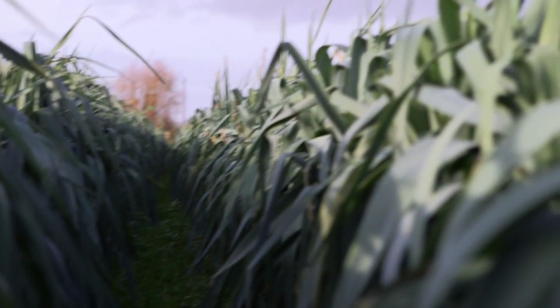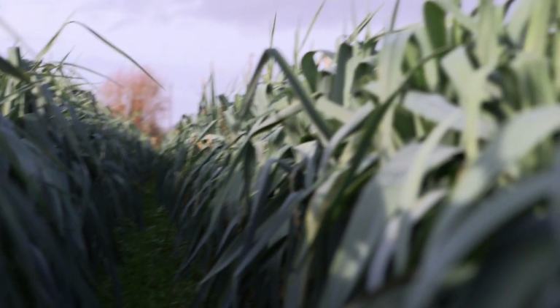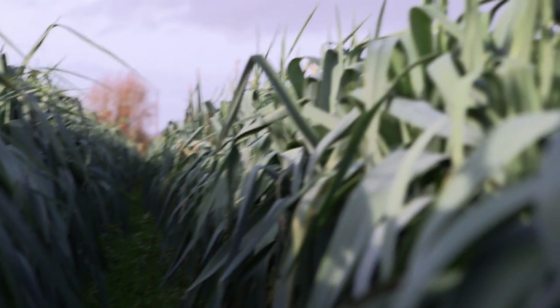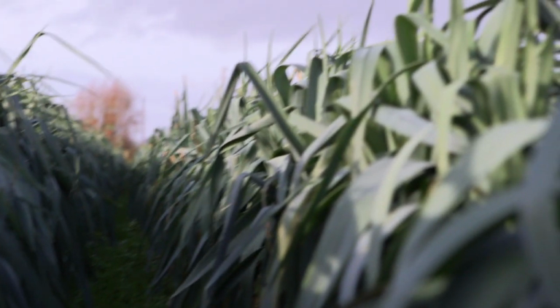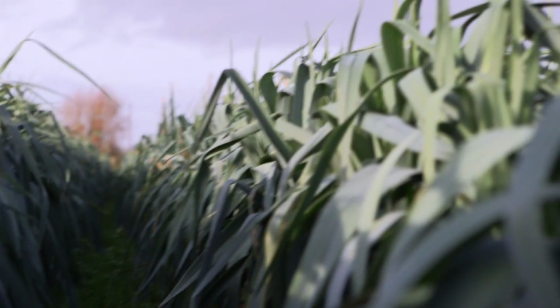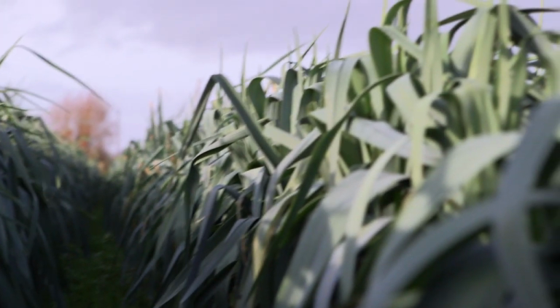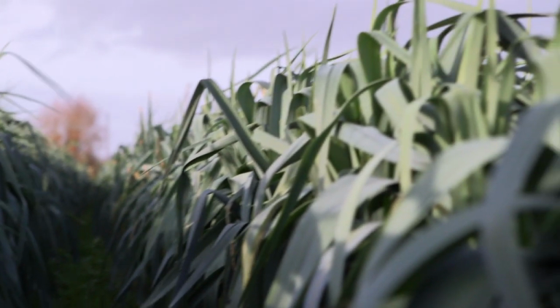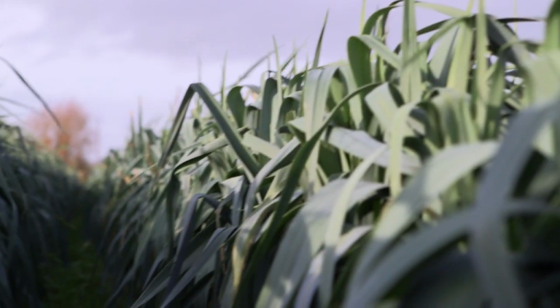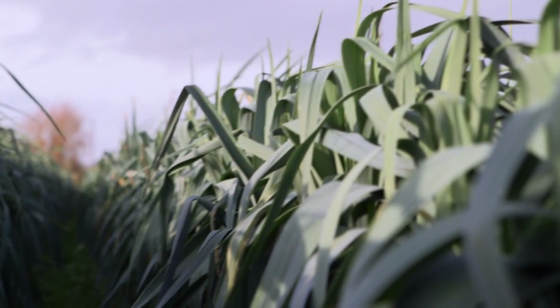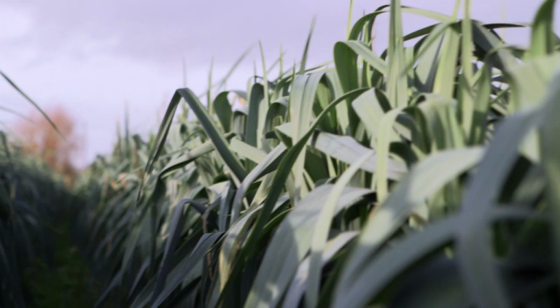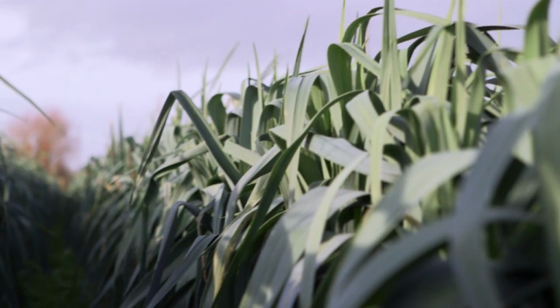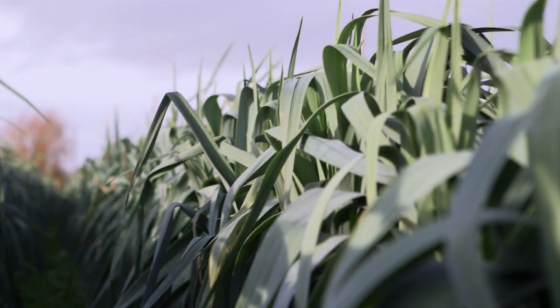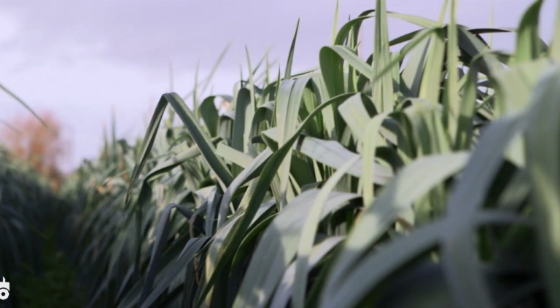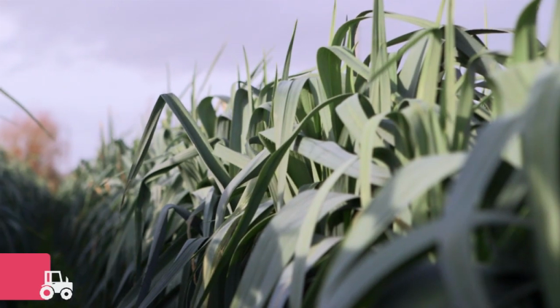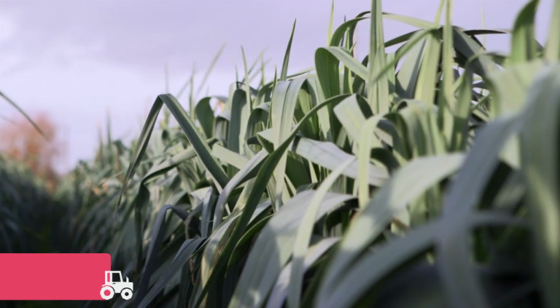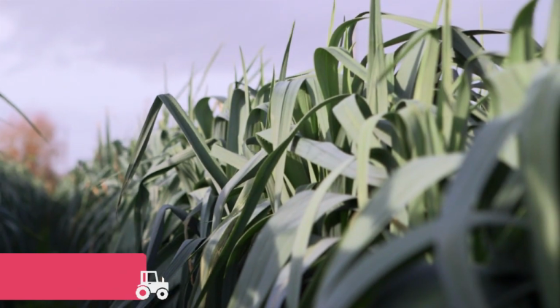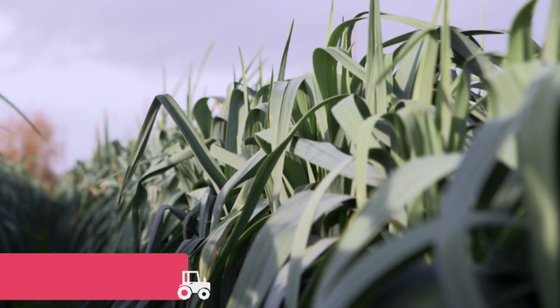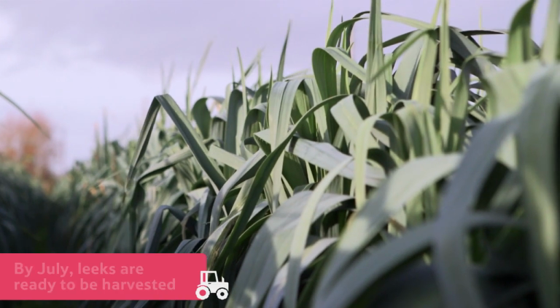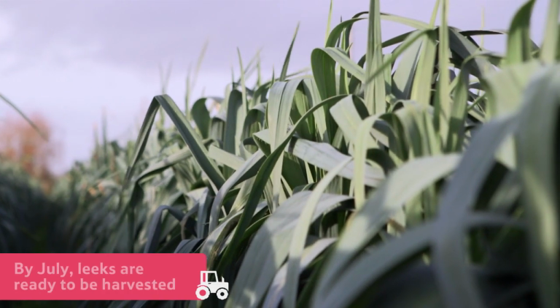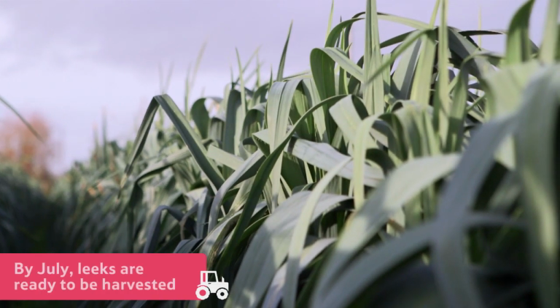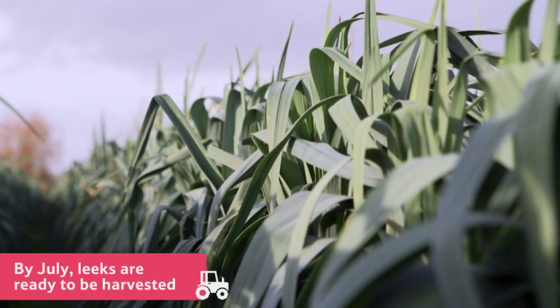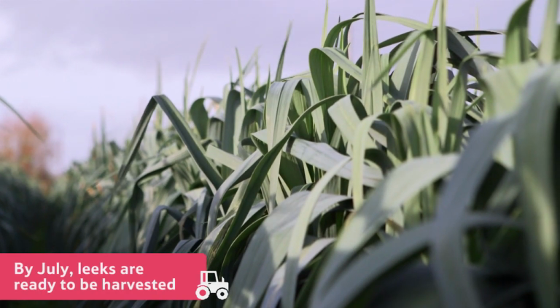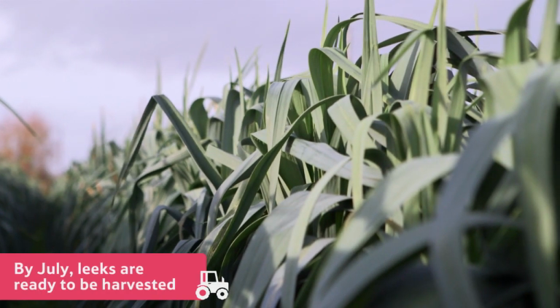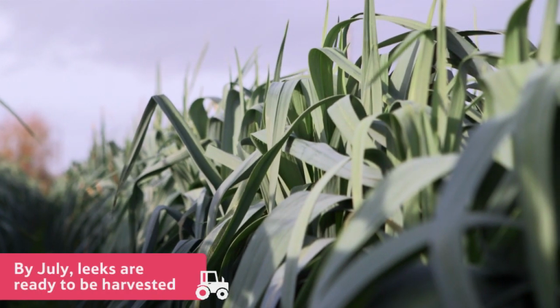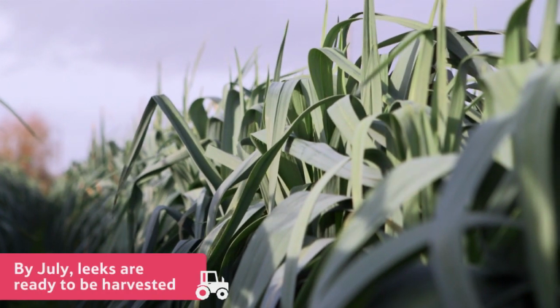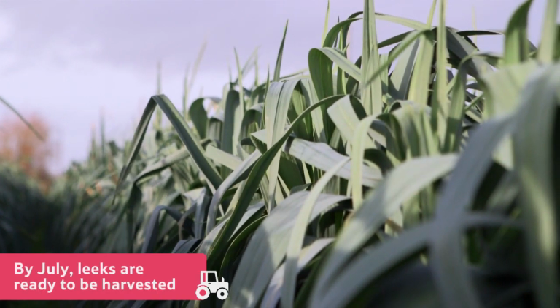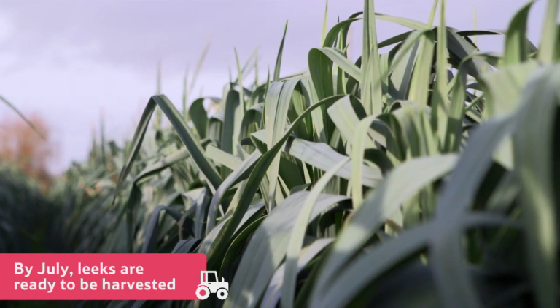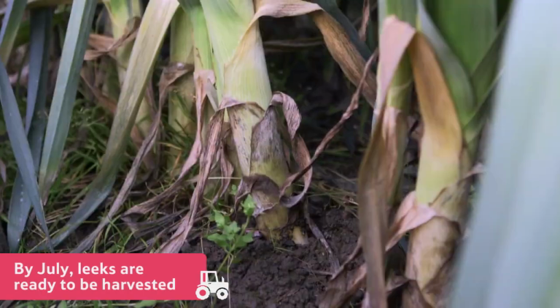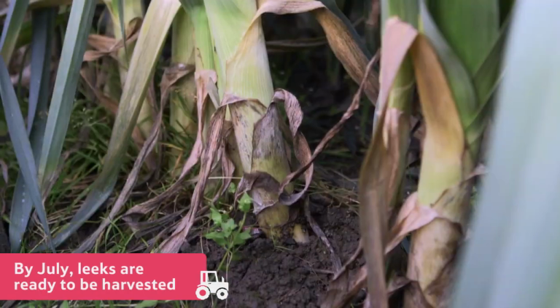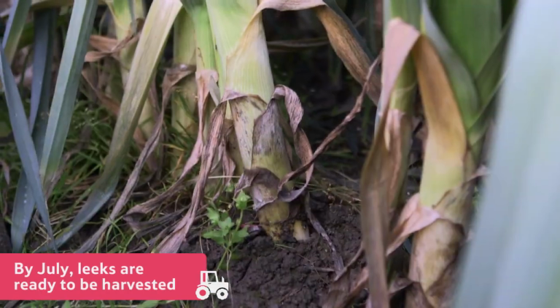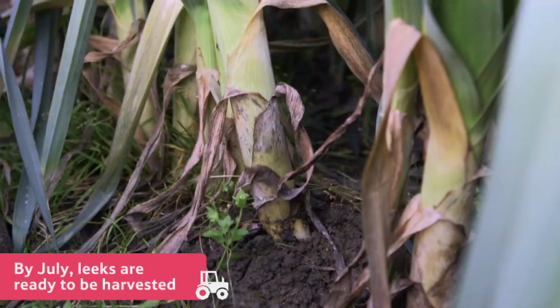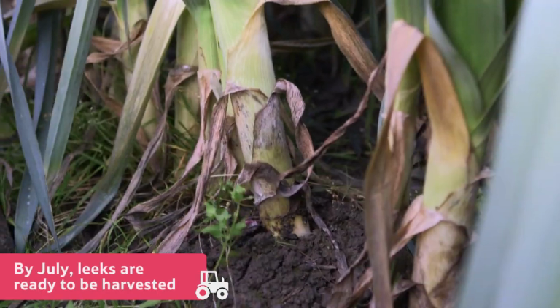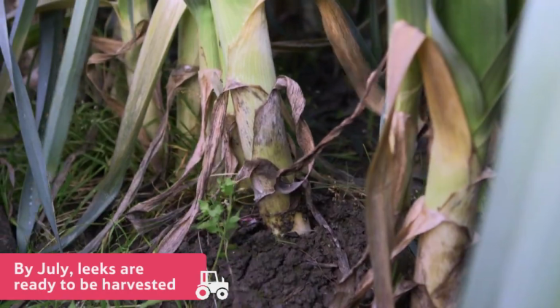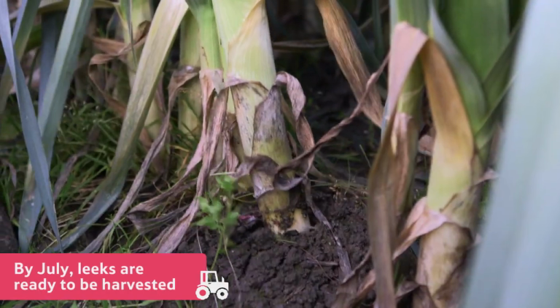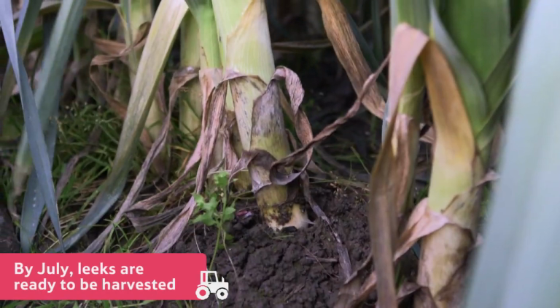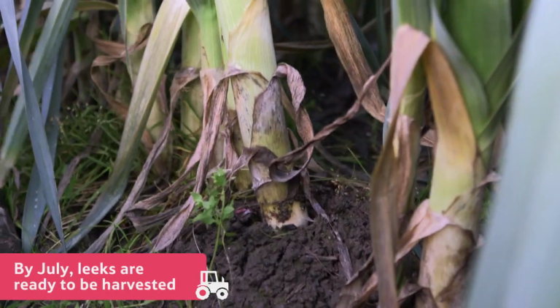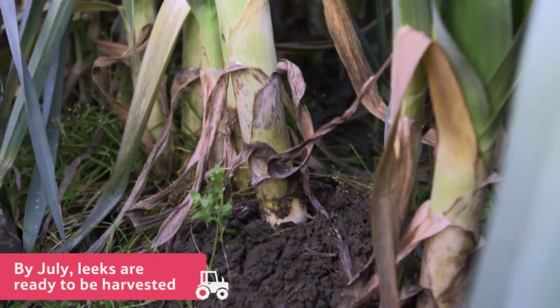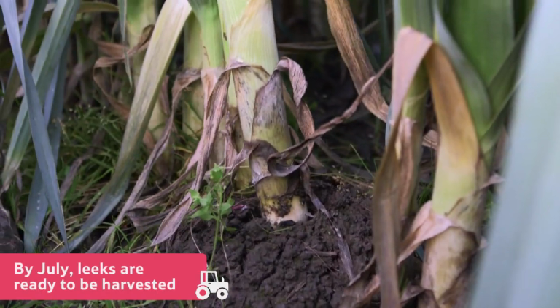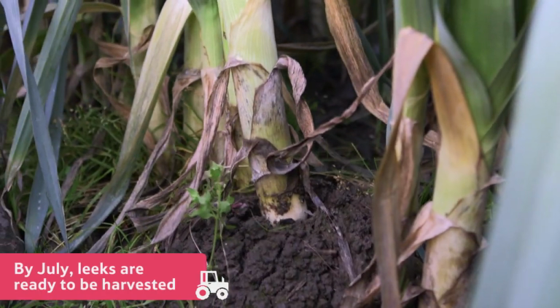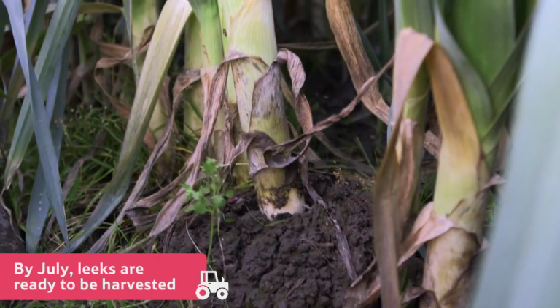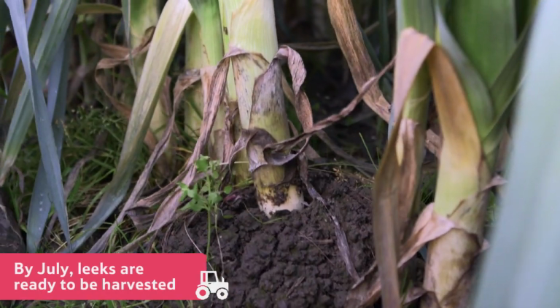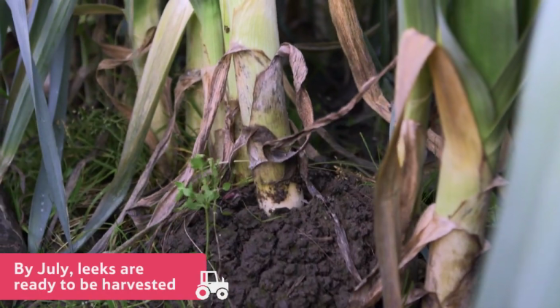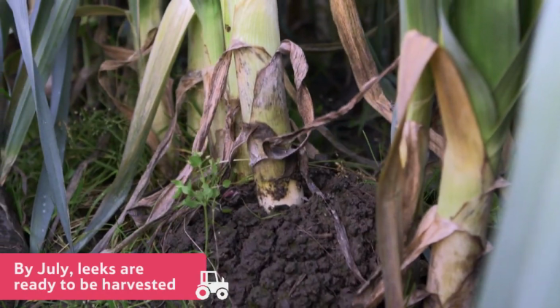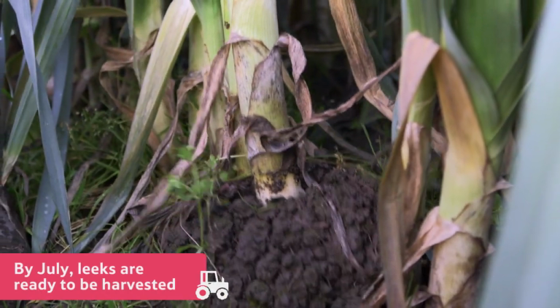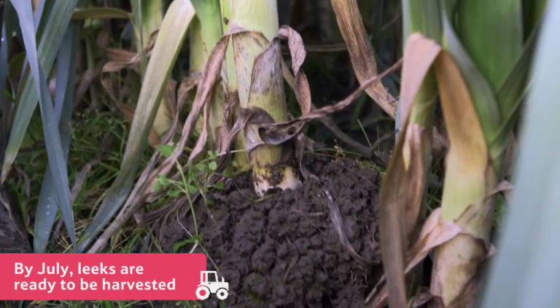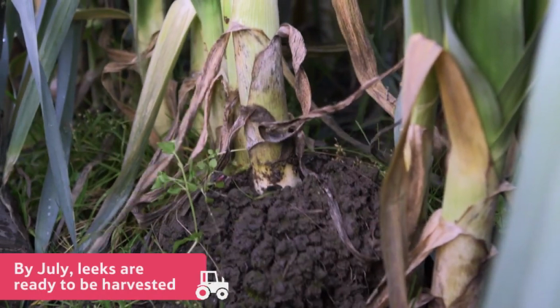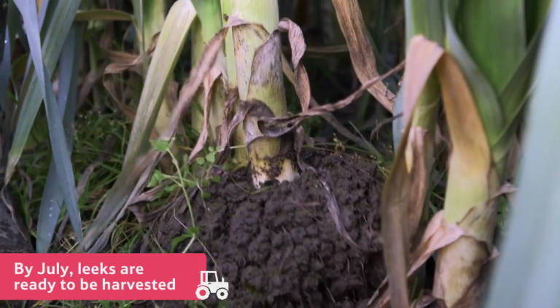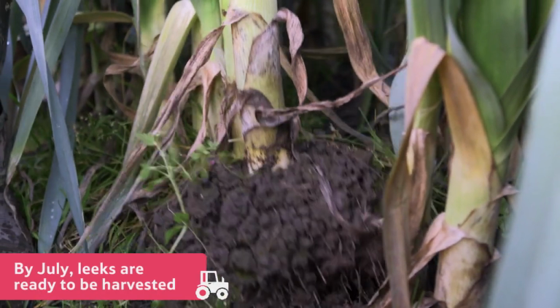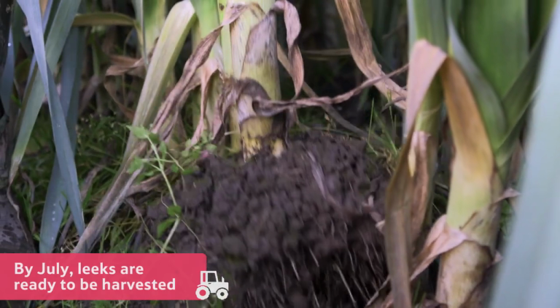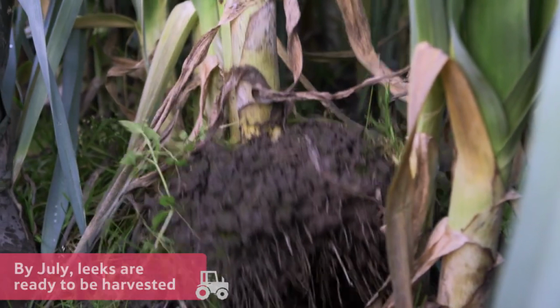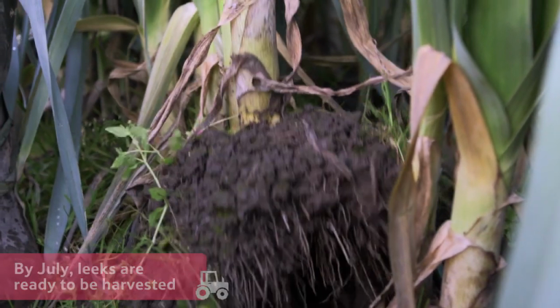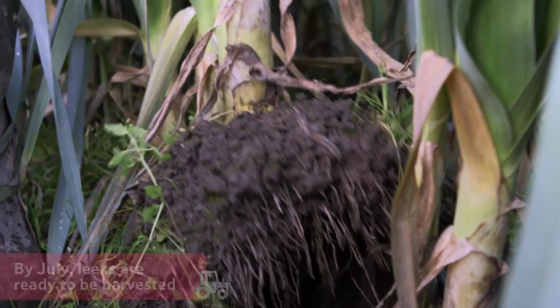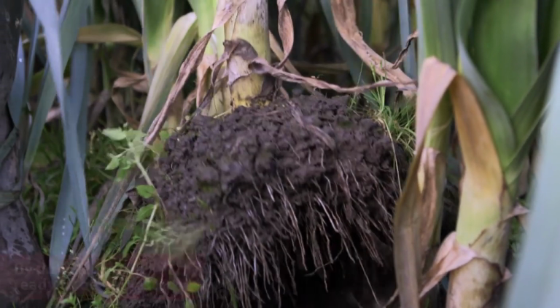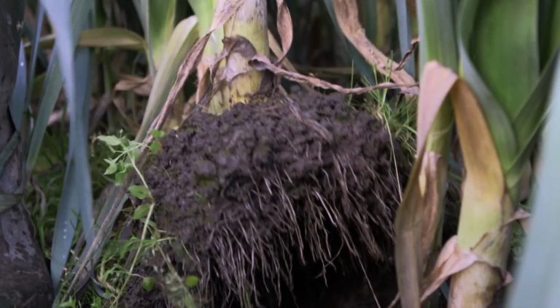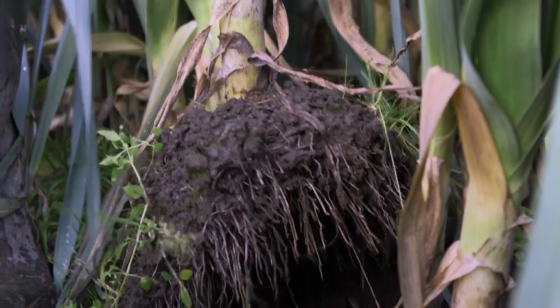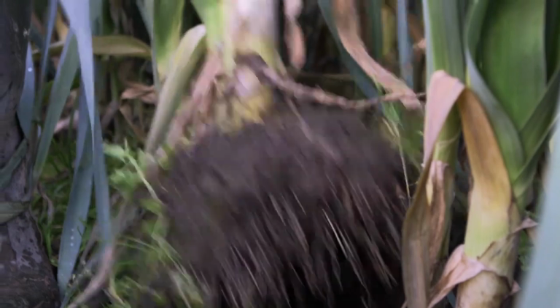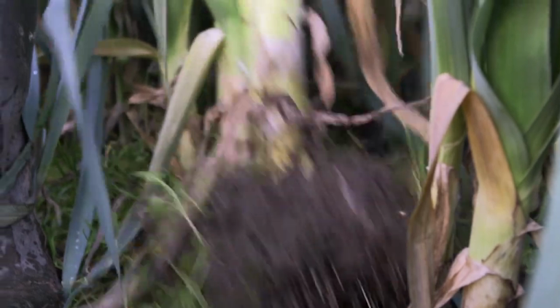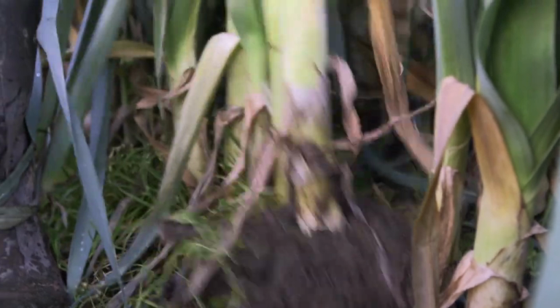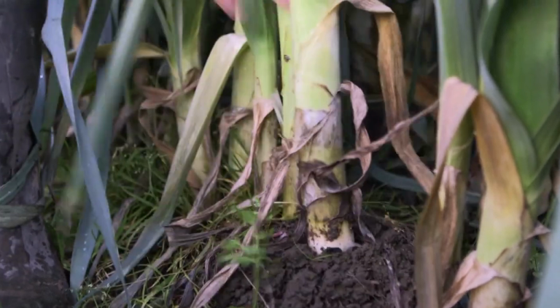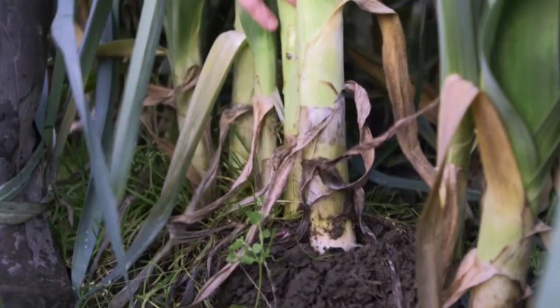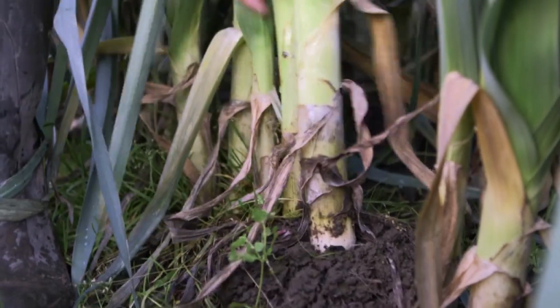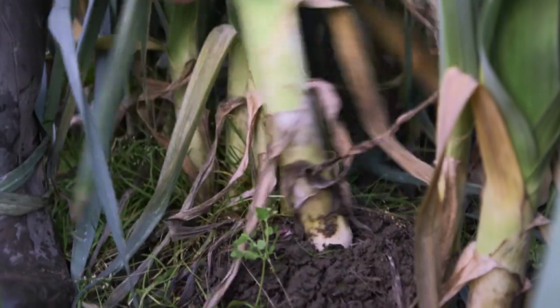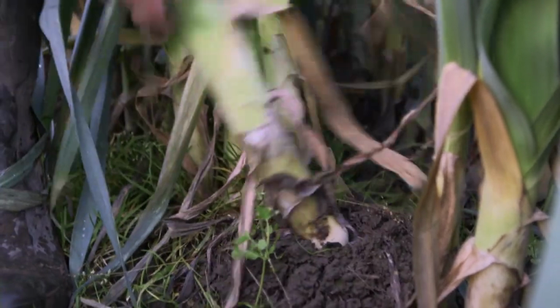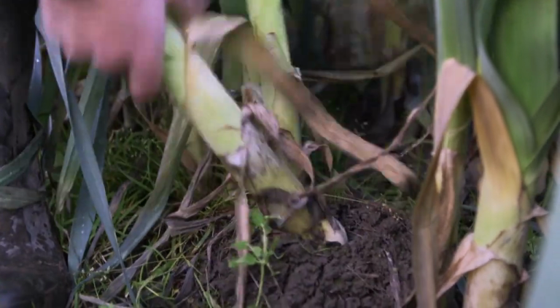By July the leeks are ready to be harvested, and the farmer will continue to harvest the leeks throughout the winter months until the following May.